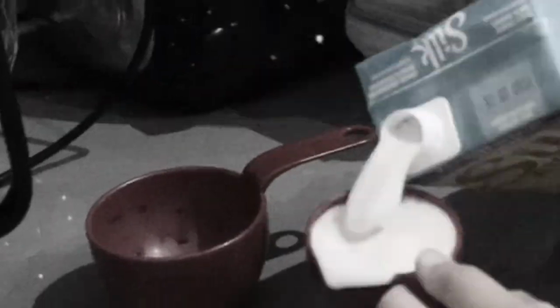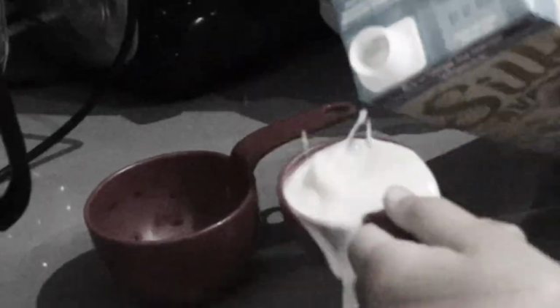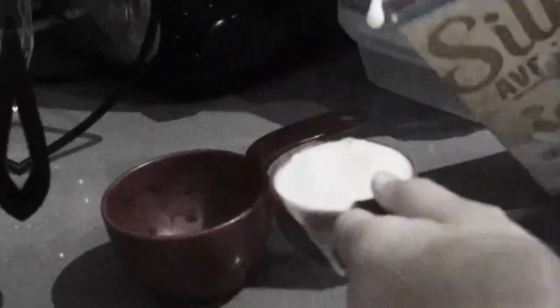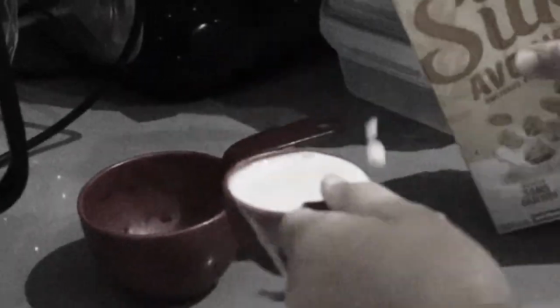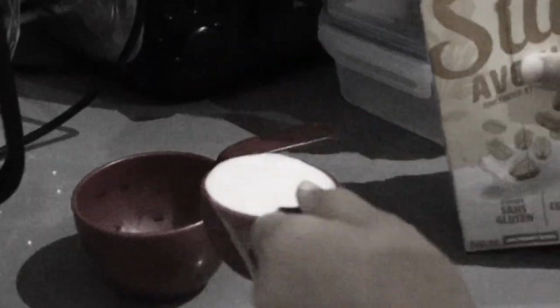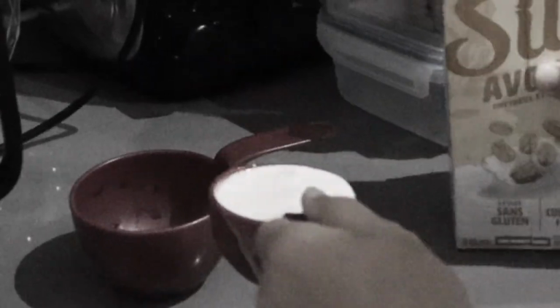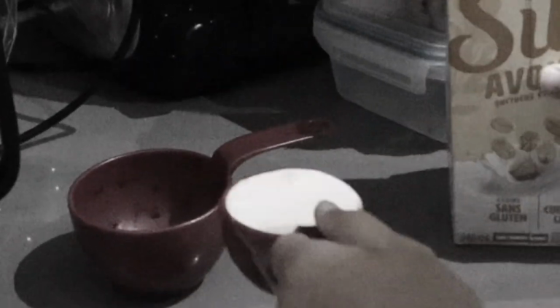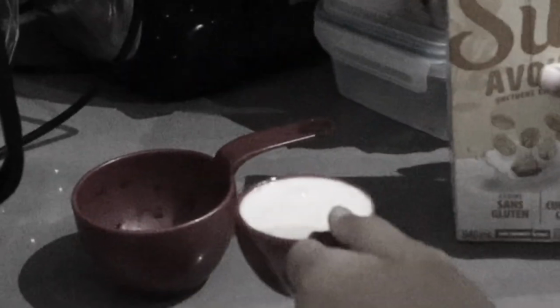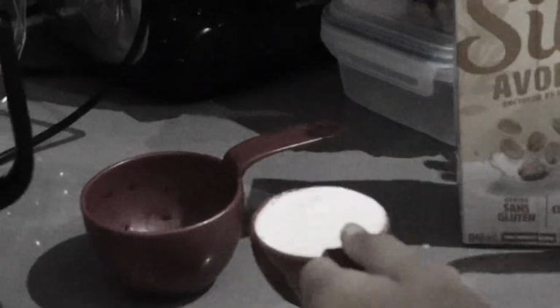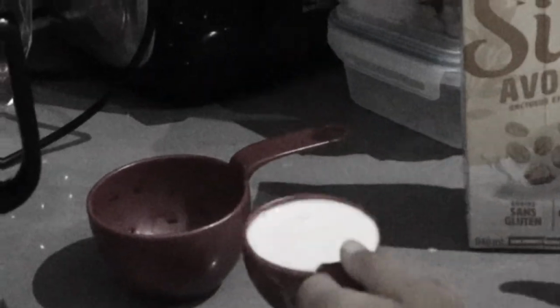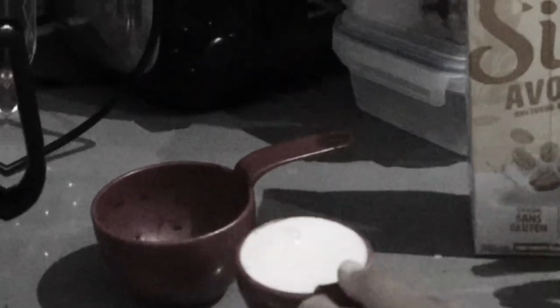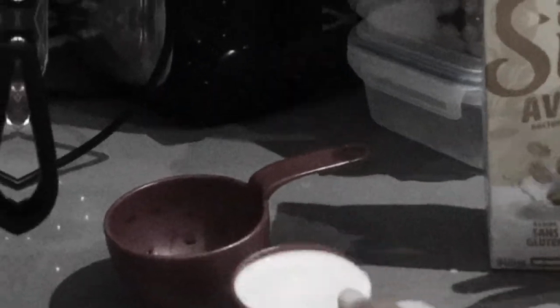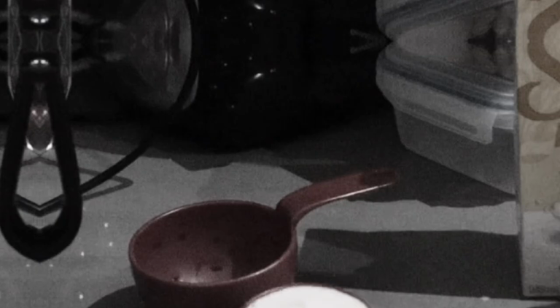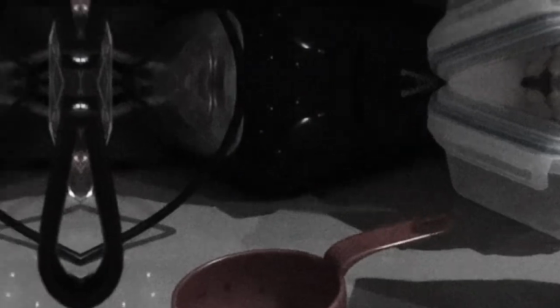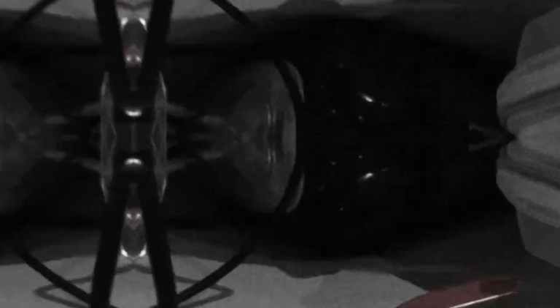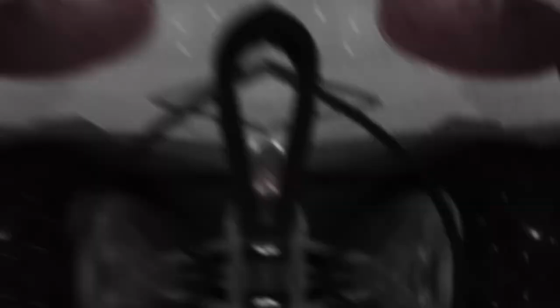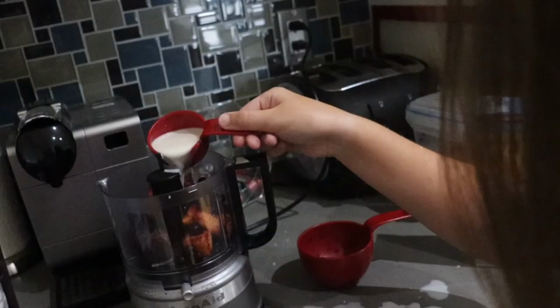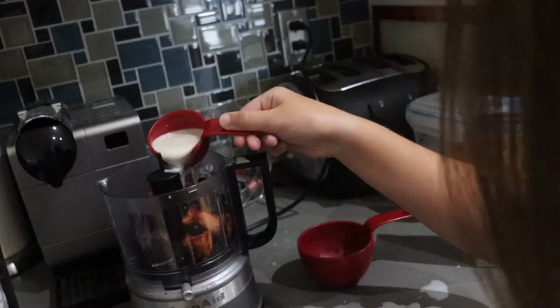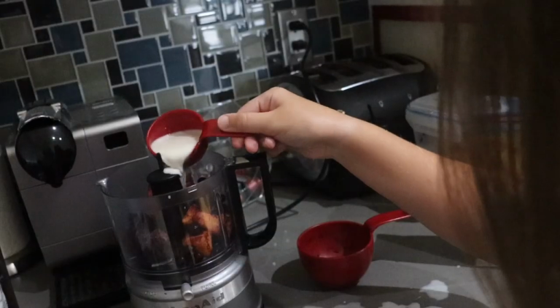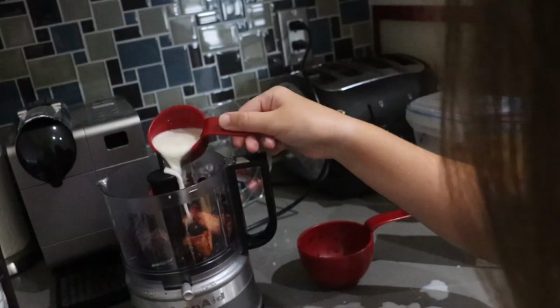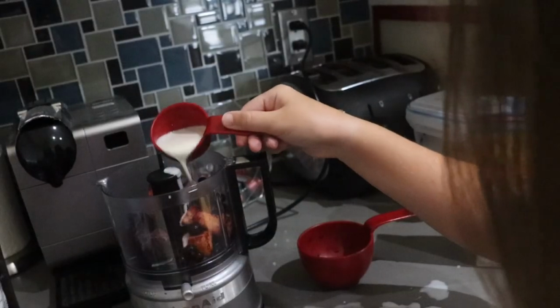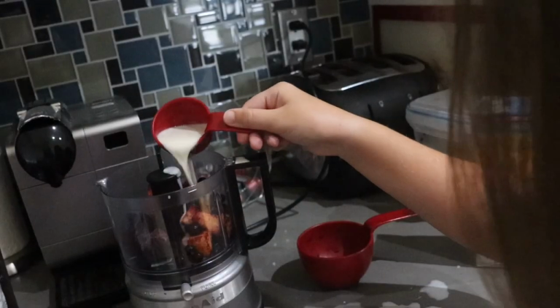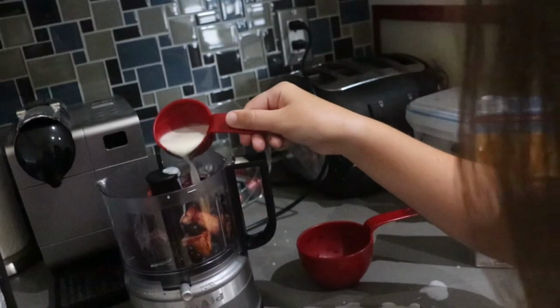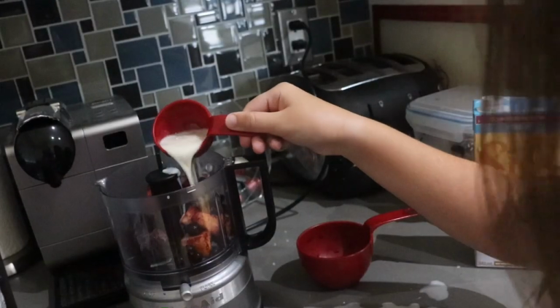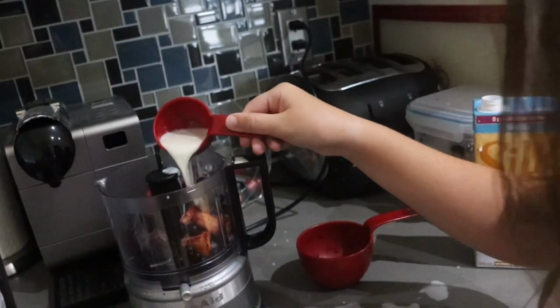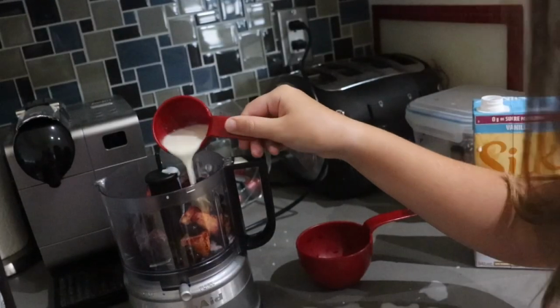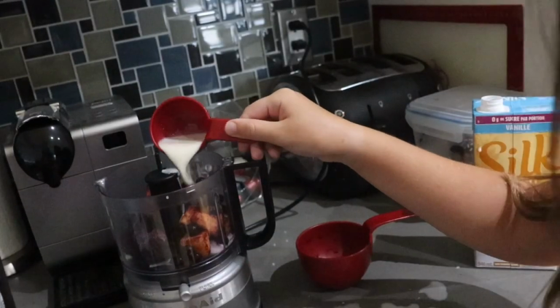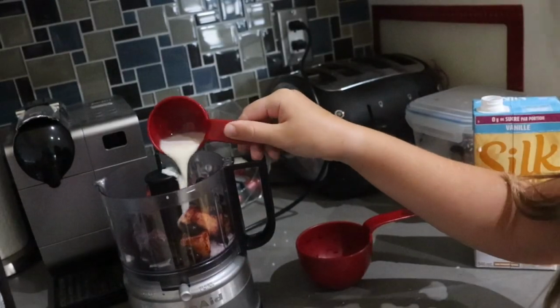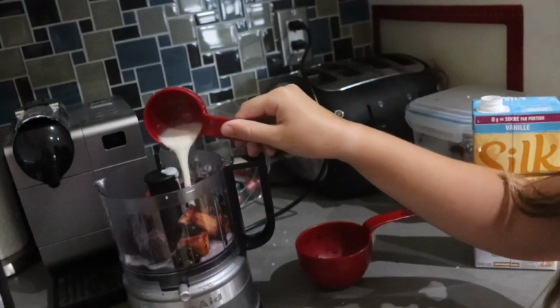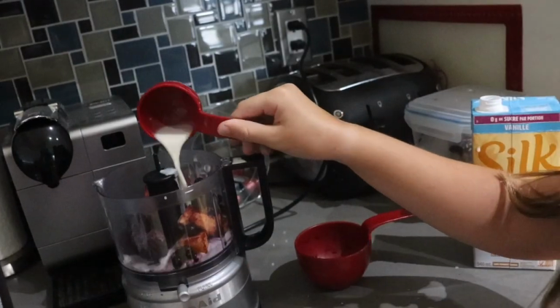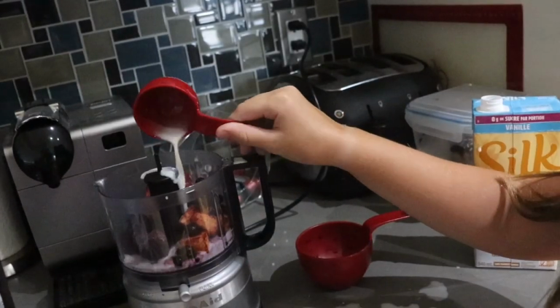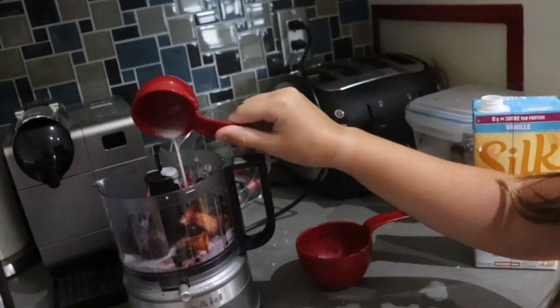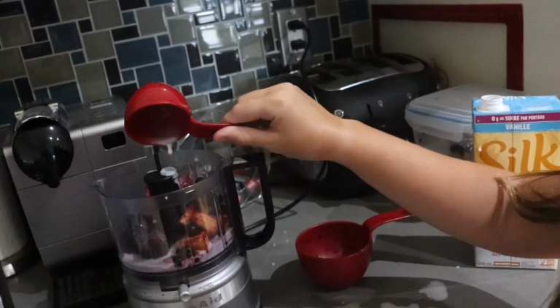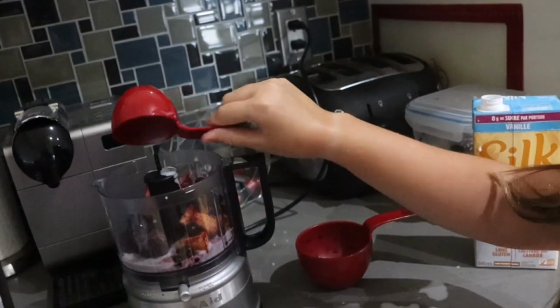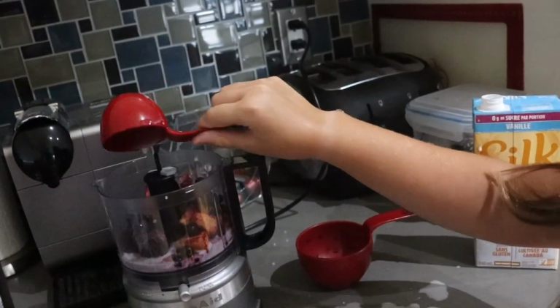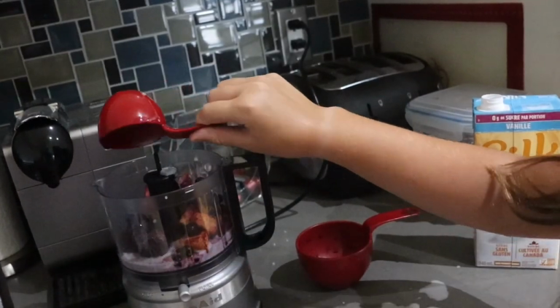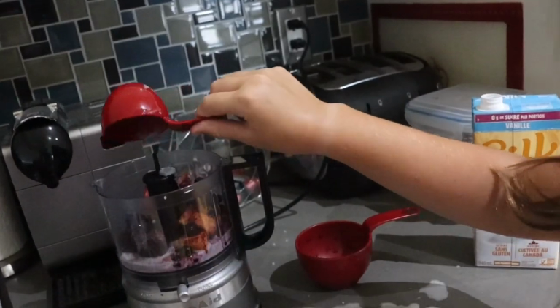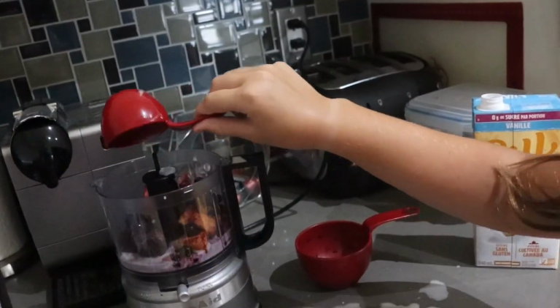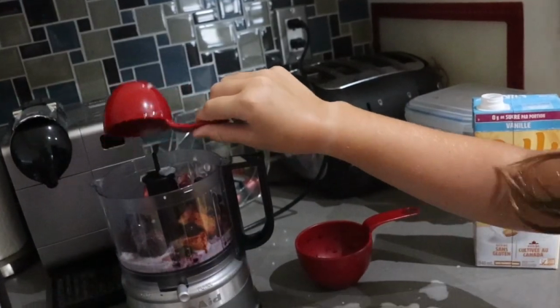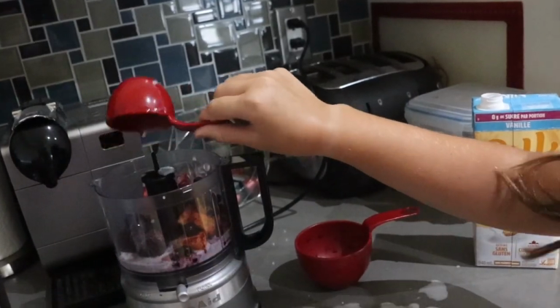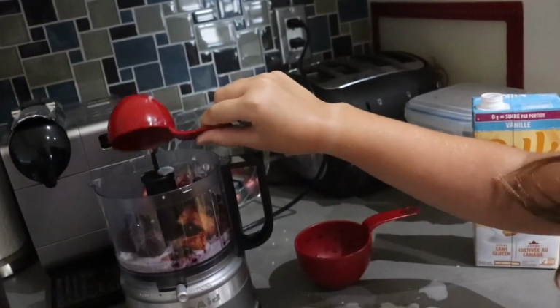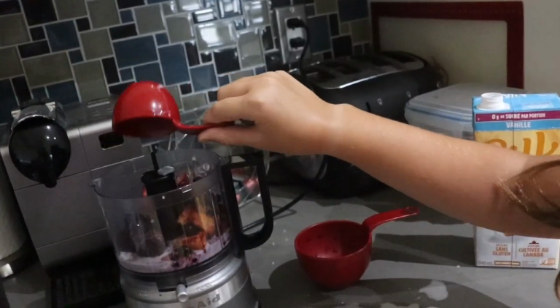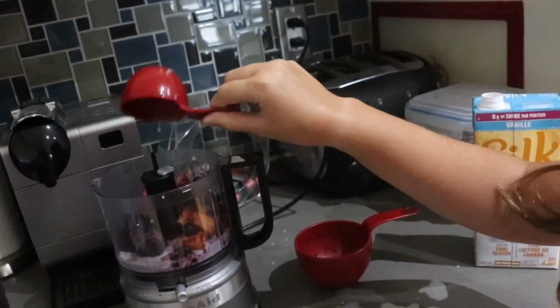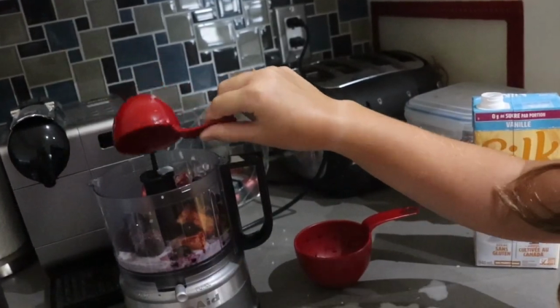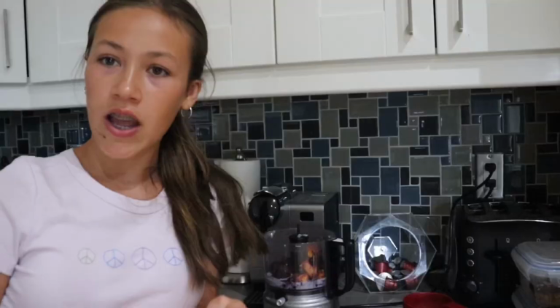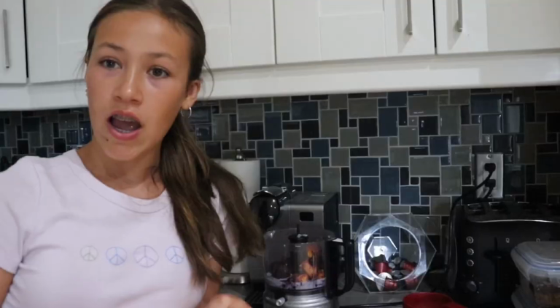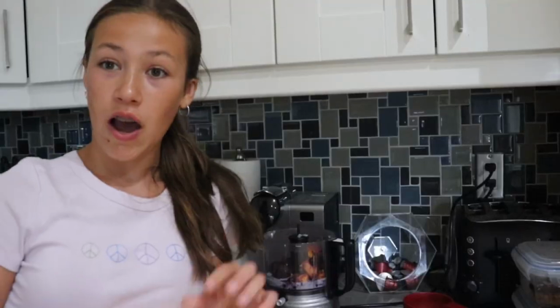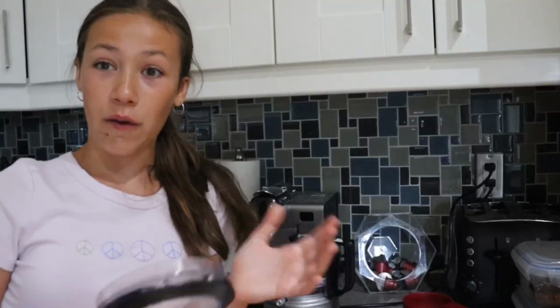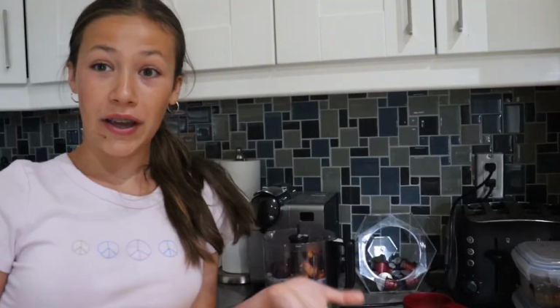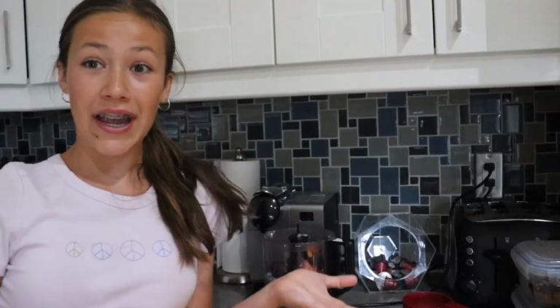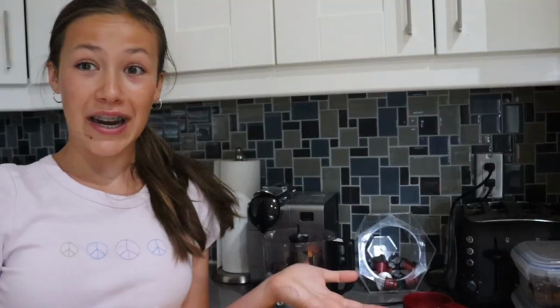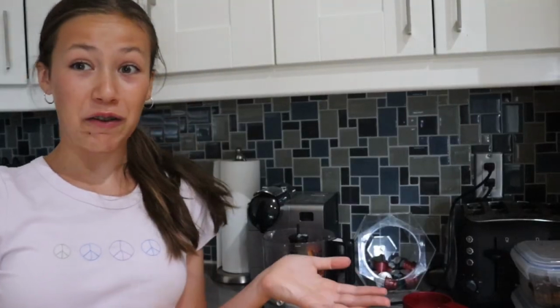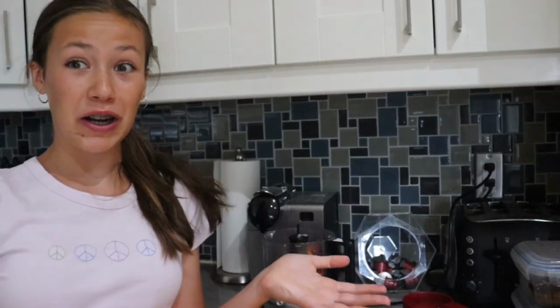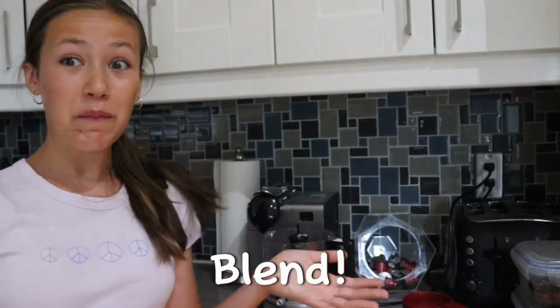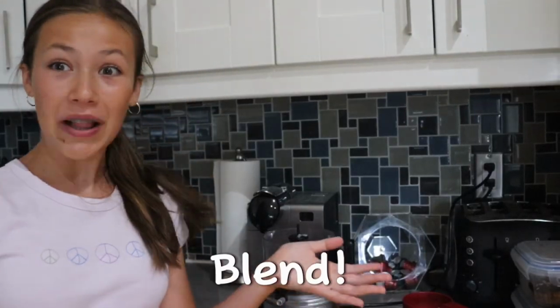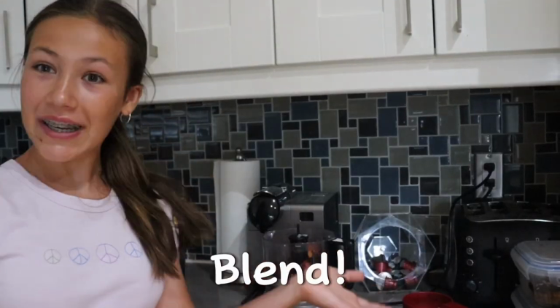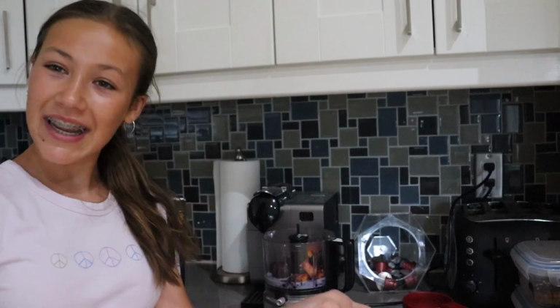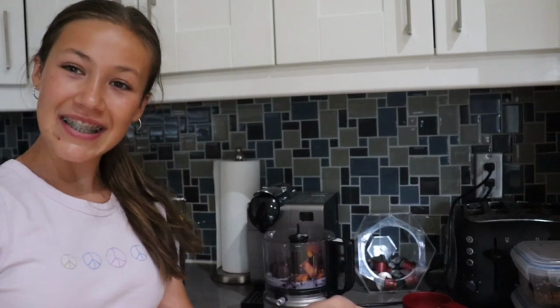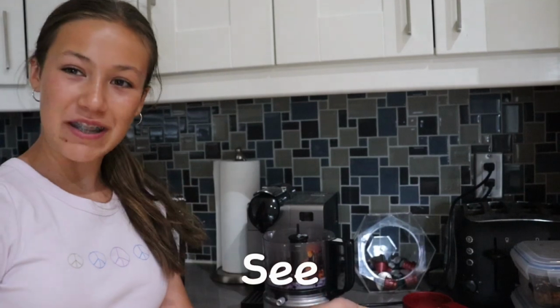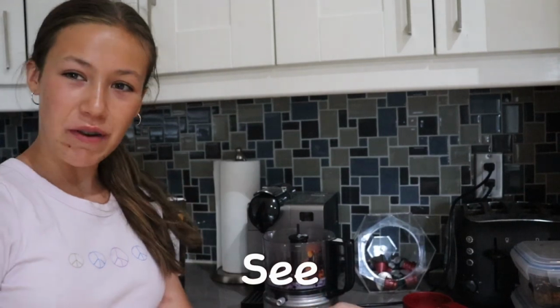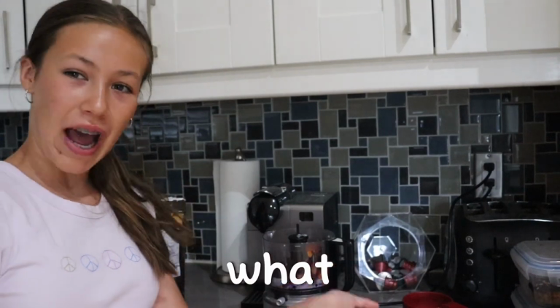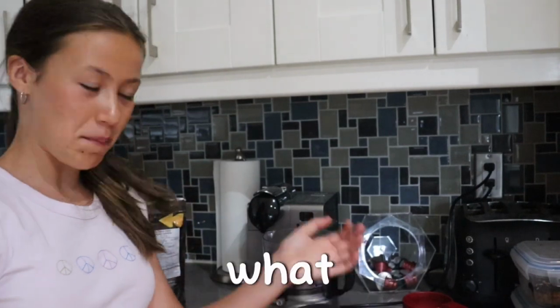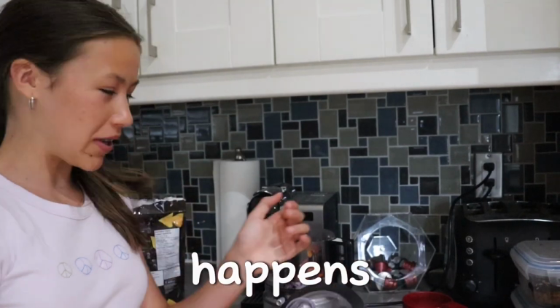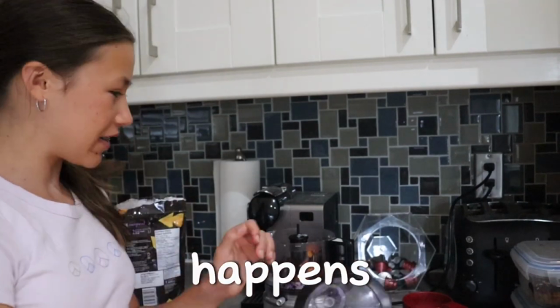Oh my god! Can you stop trying to make me laugh so hard? Okay, now we're going to blend it and see what happens.